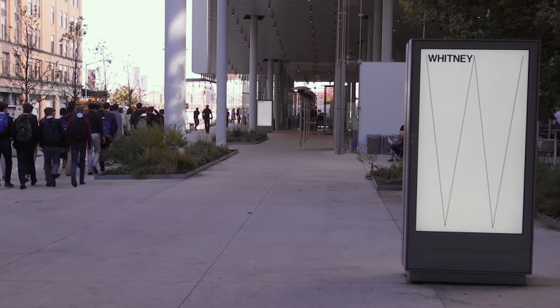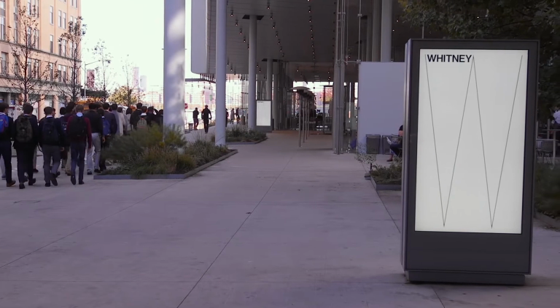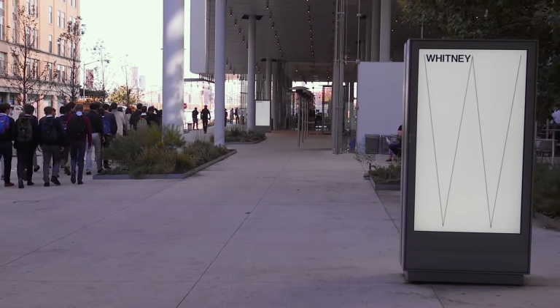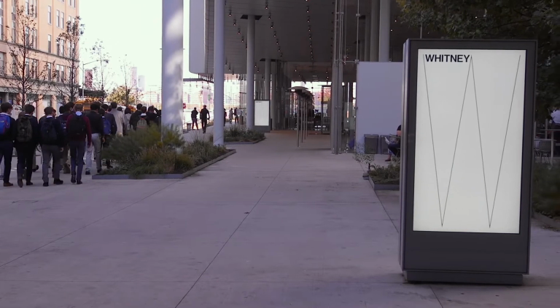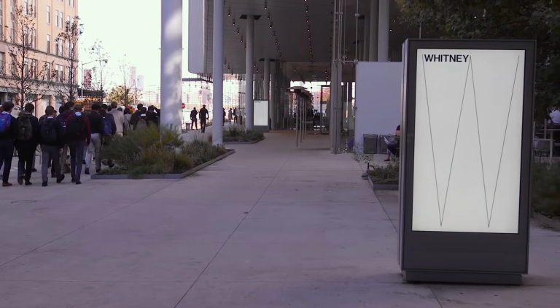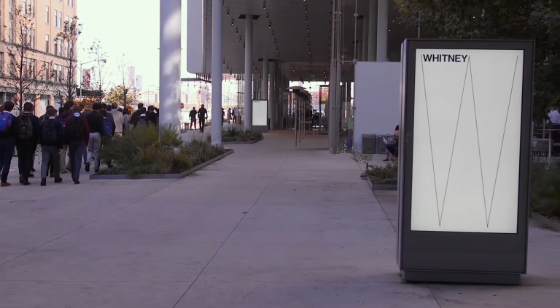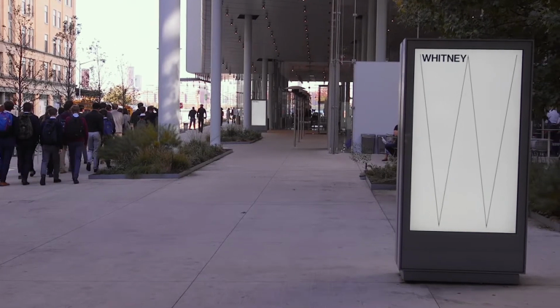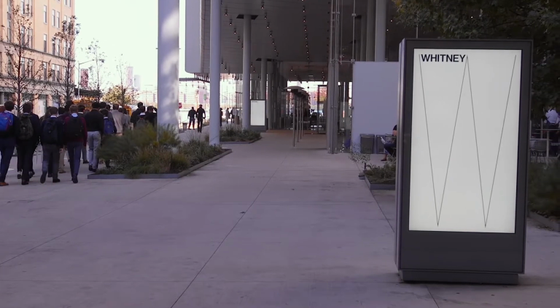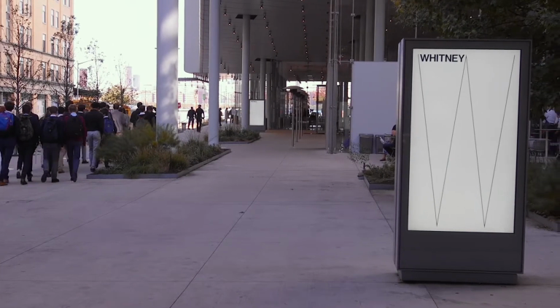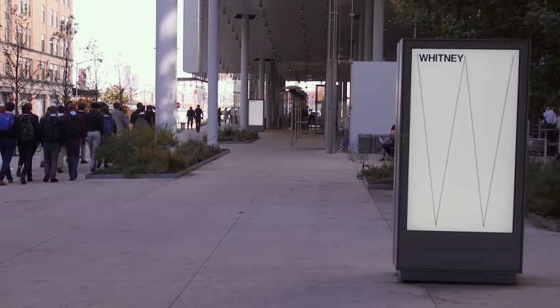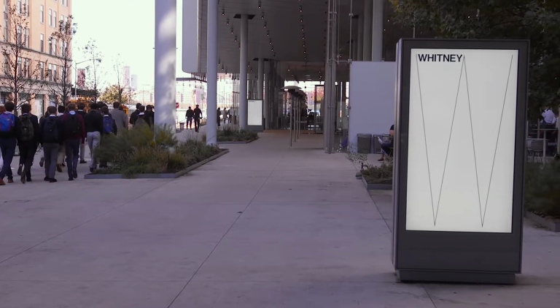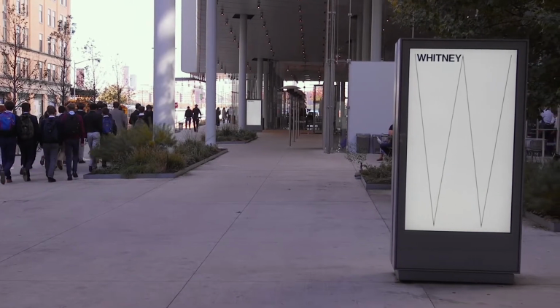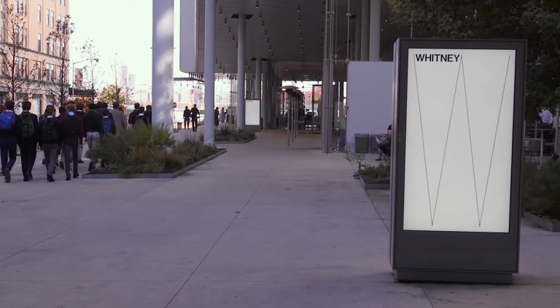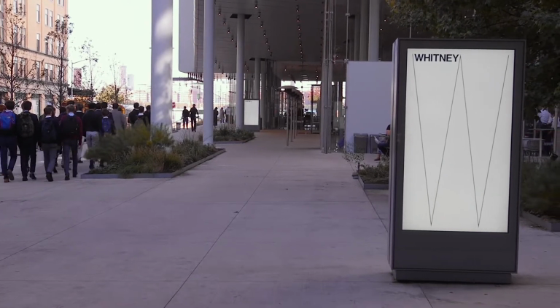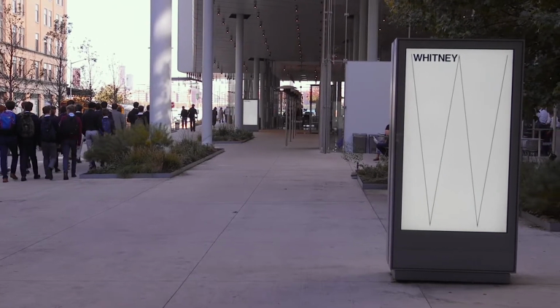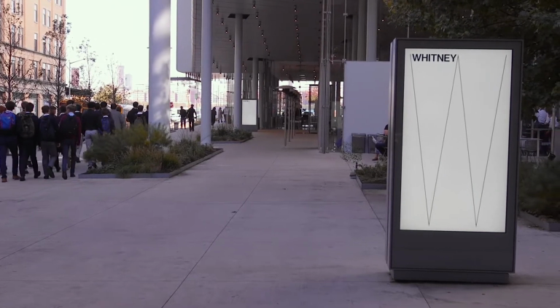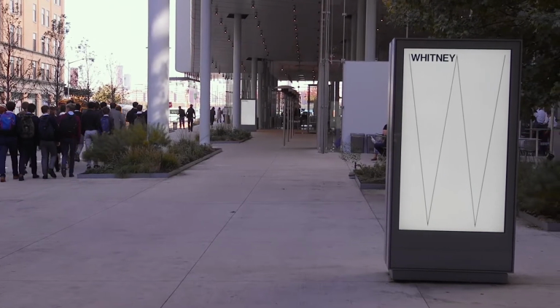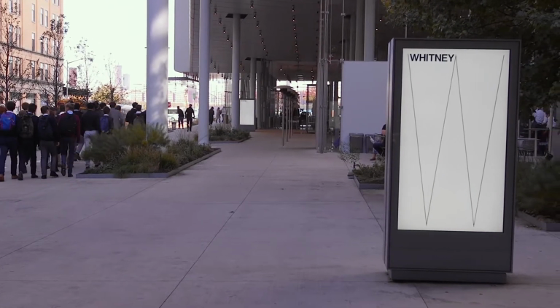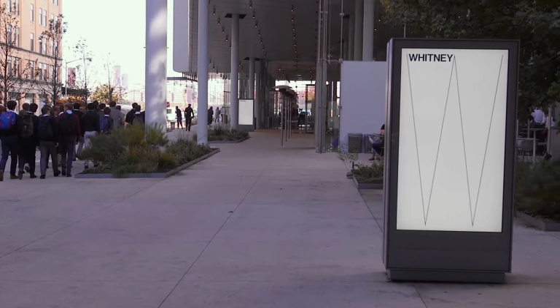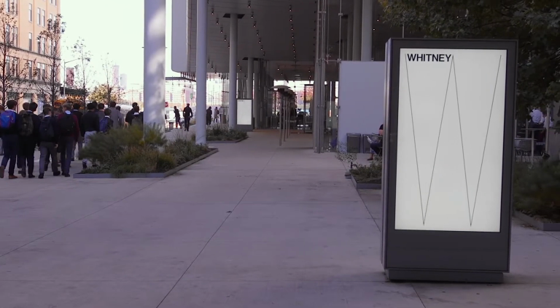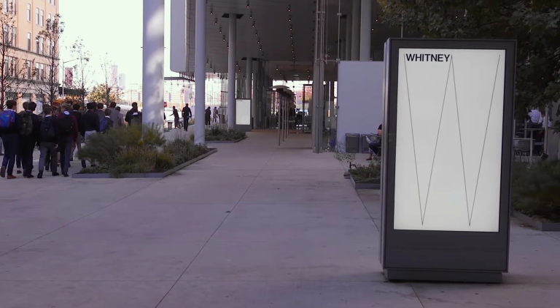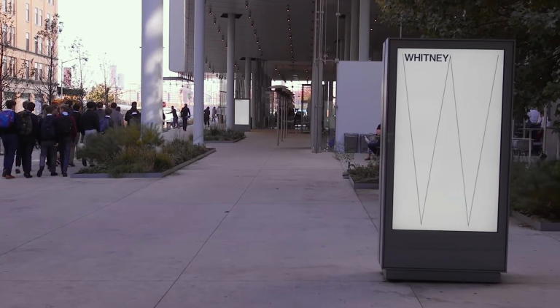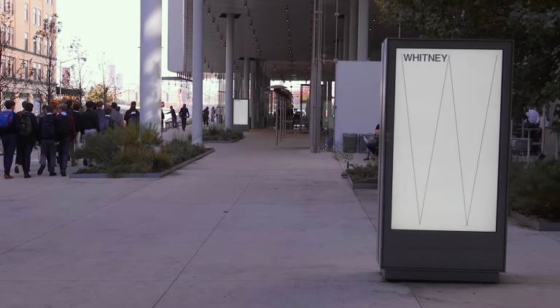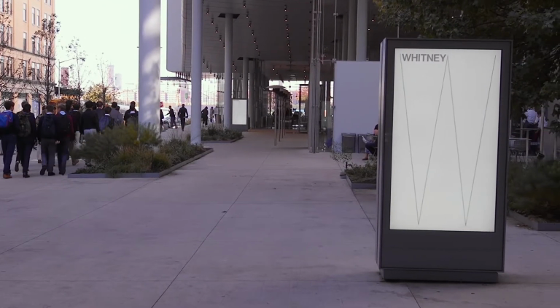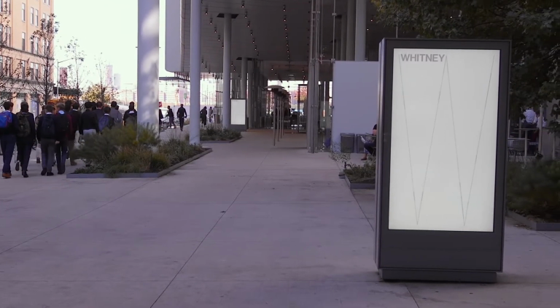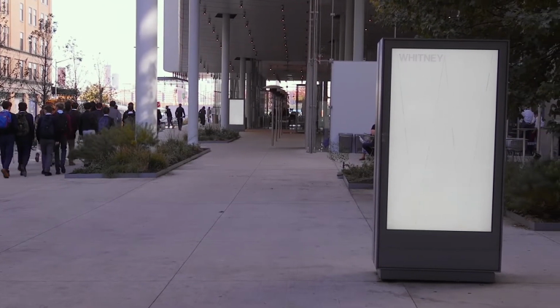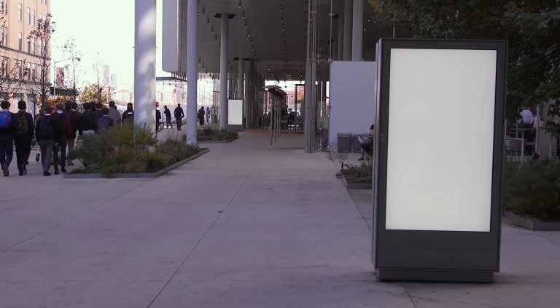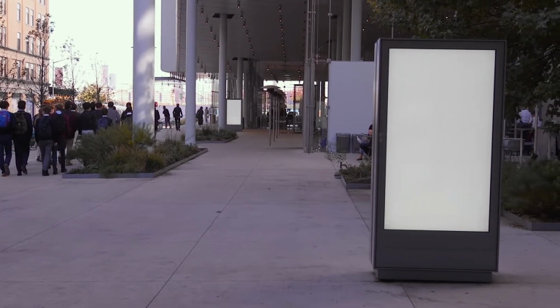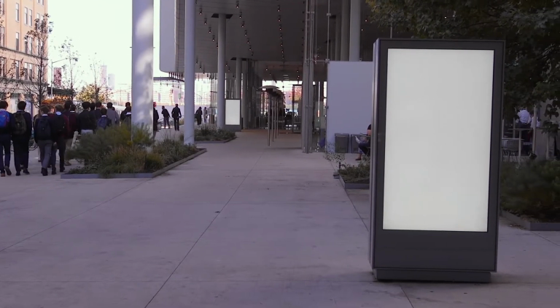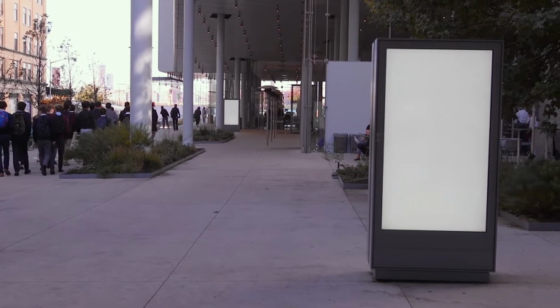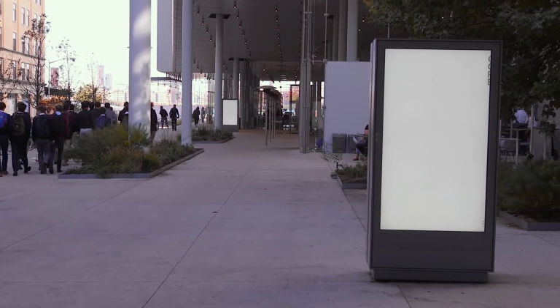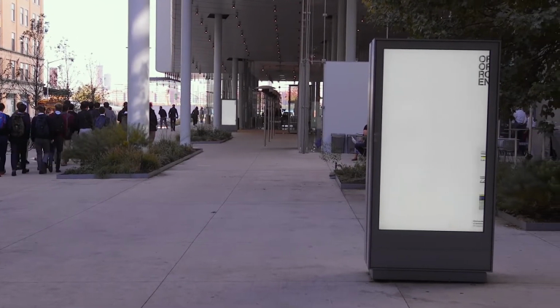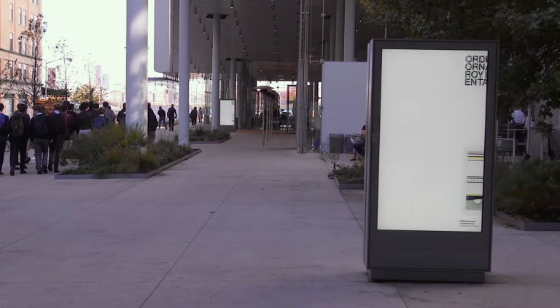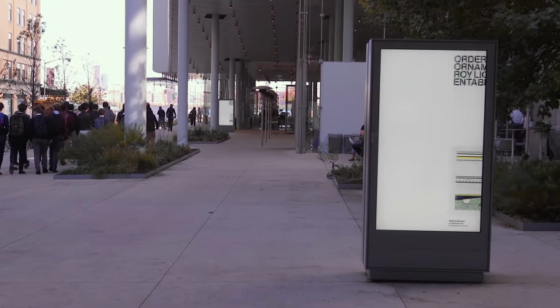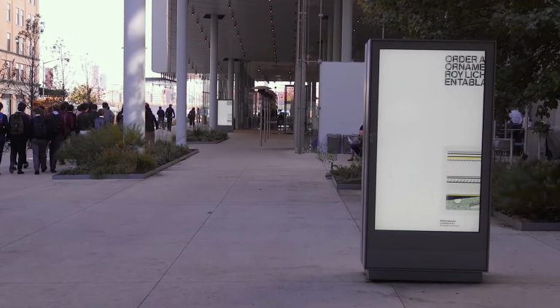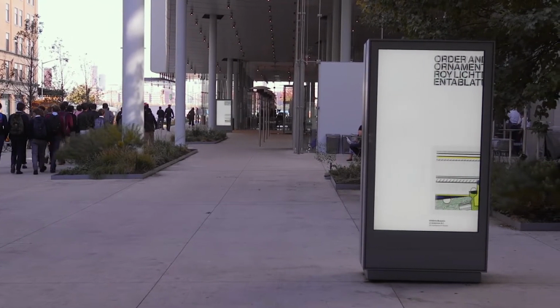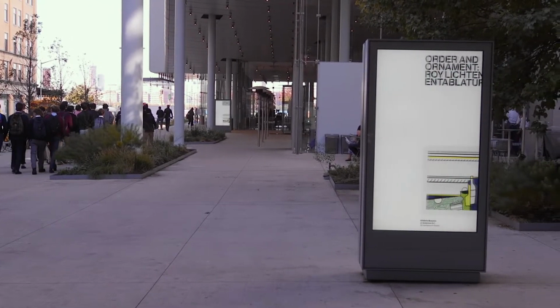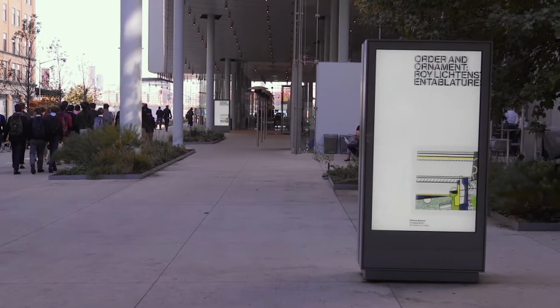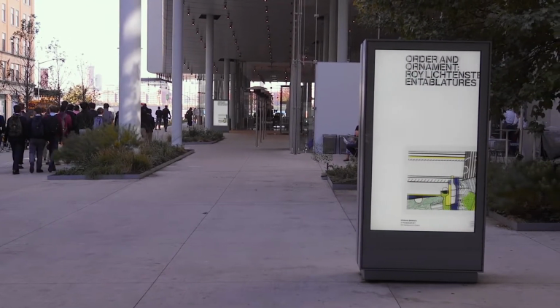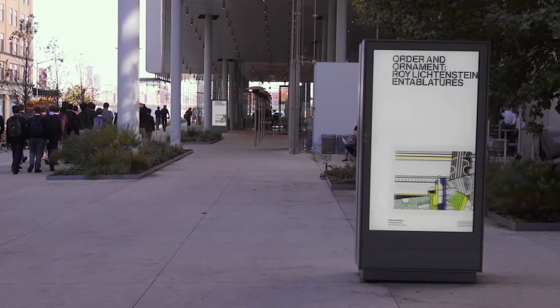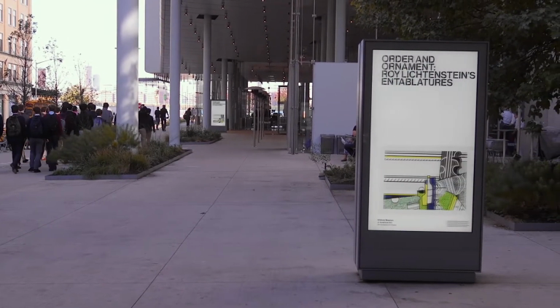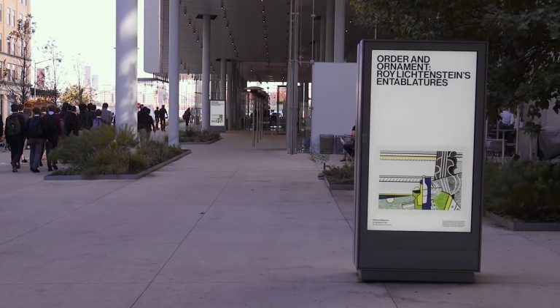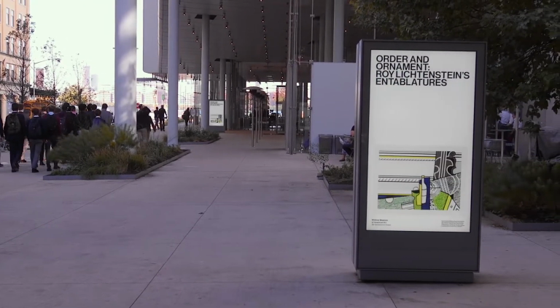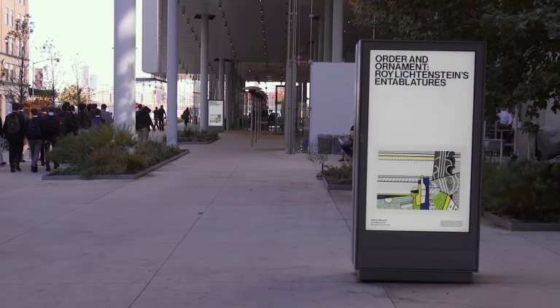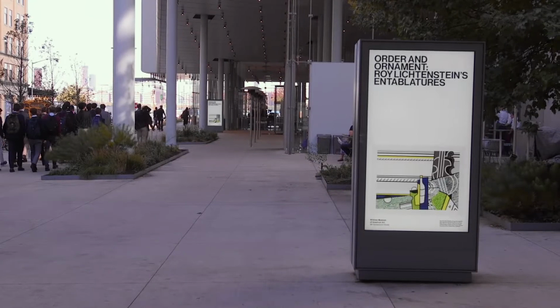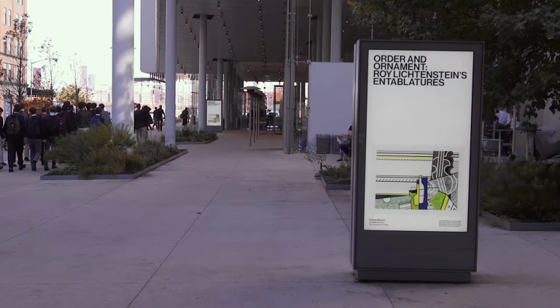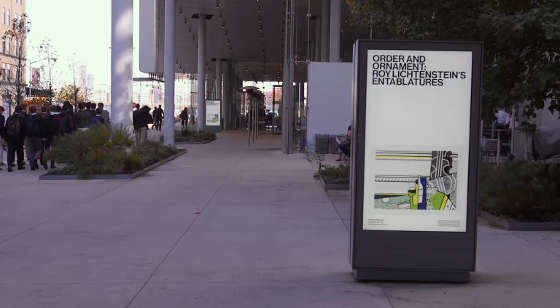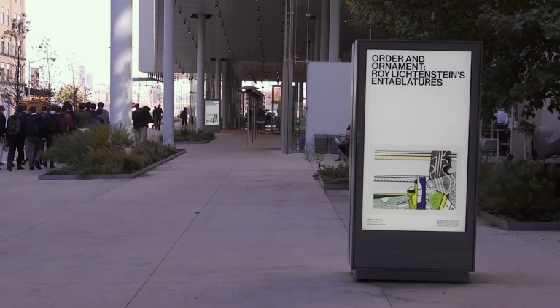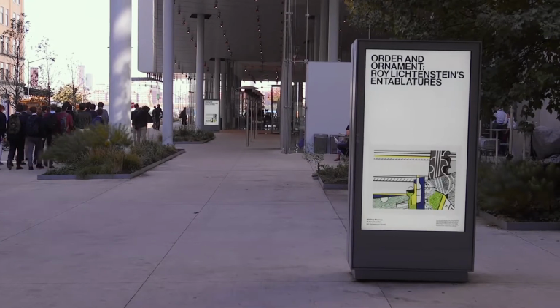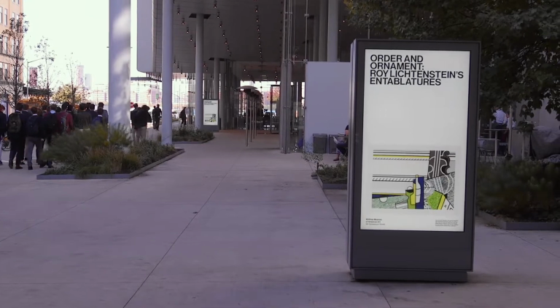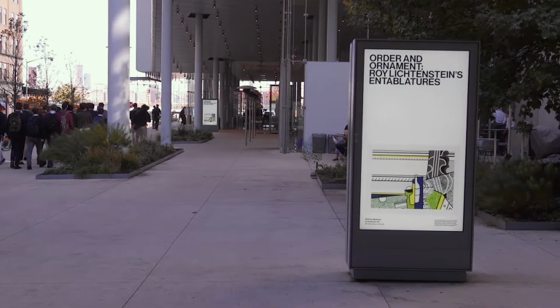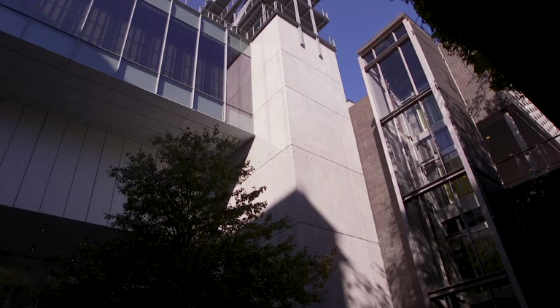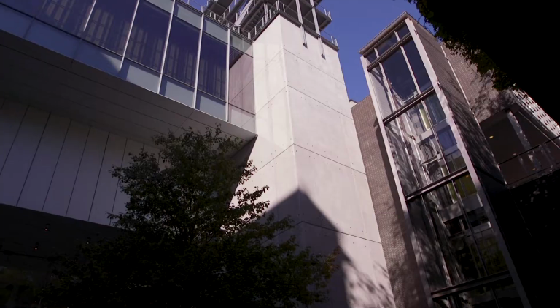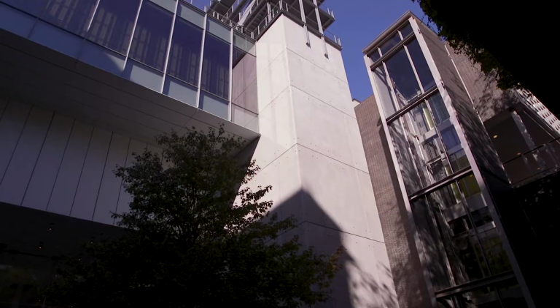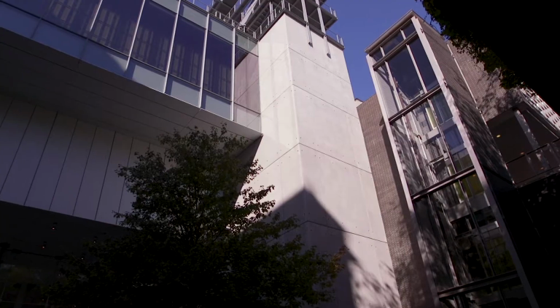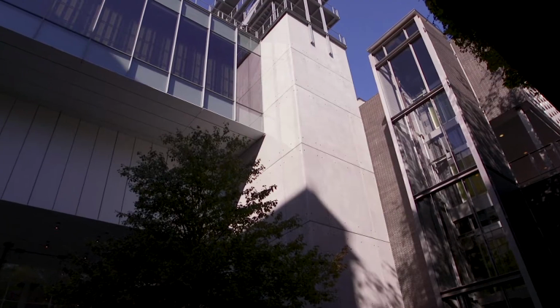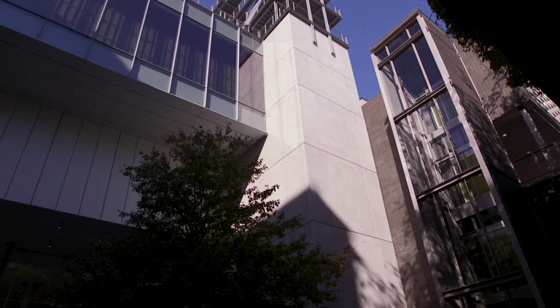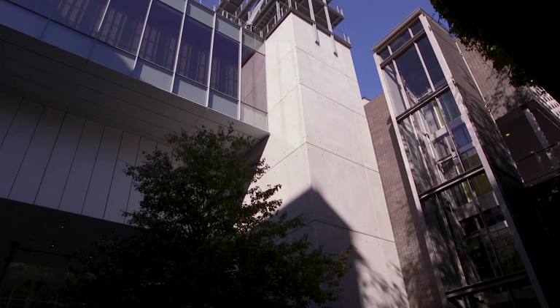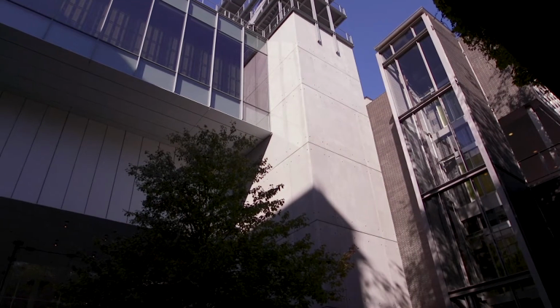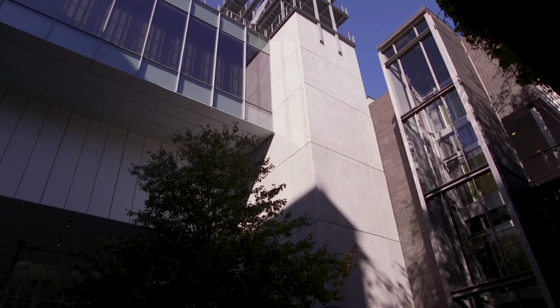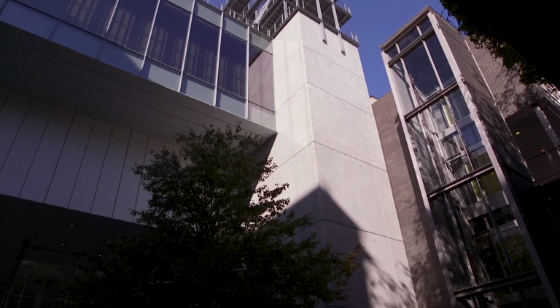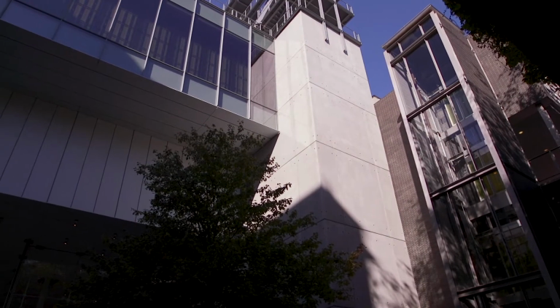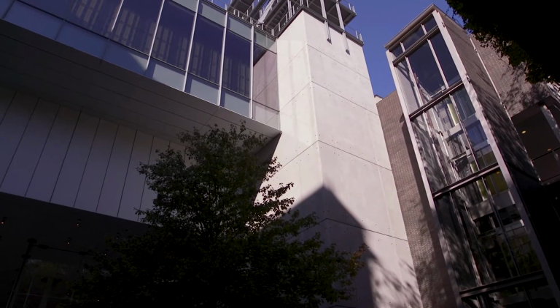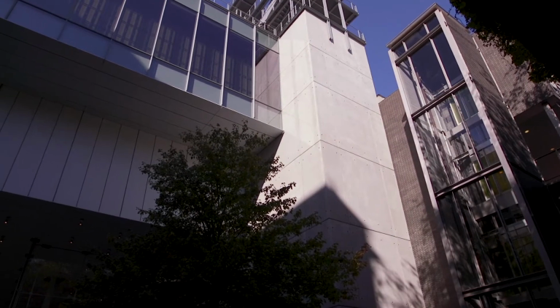It wasn't until four years ago that it returned here to the West Village and continues to be one of New York's most visited attractions.